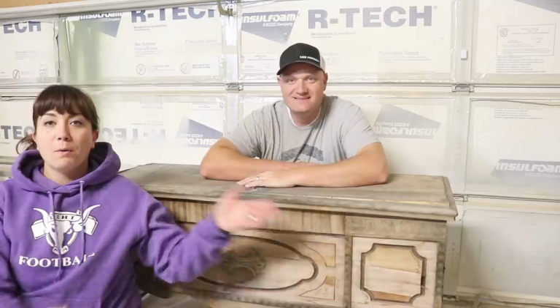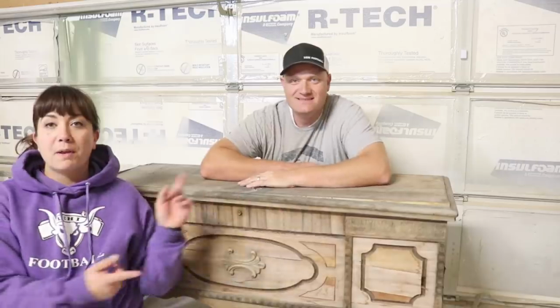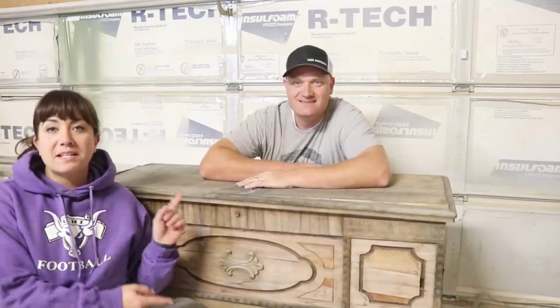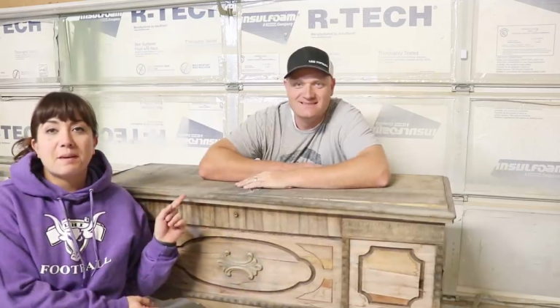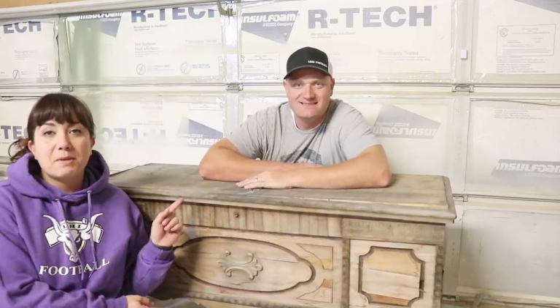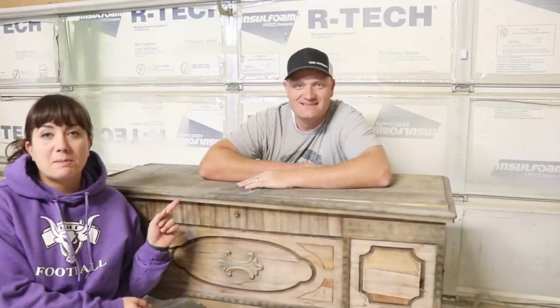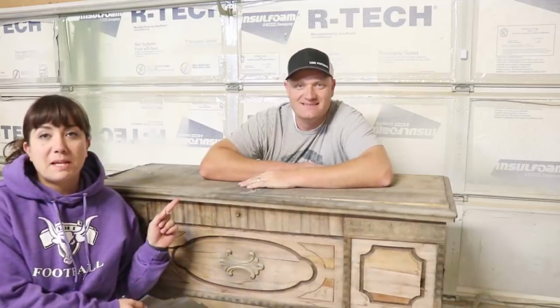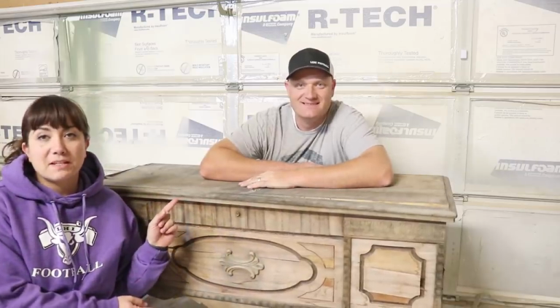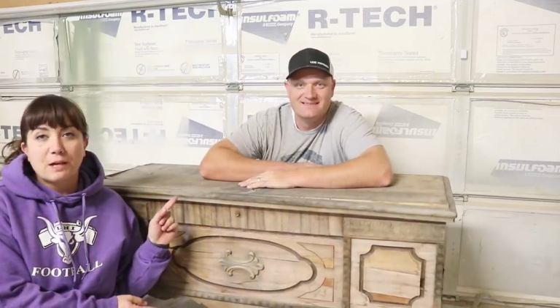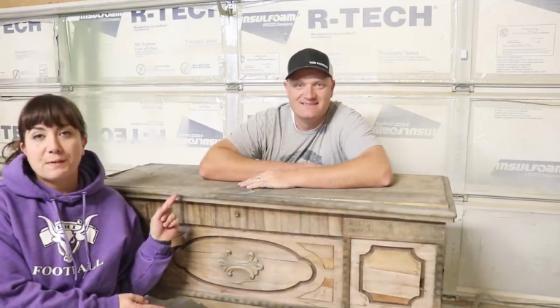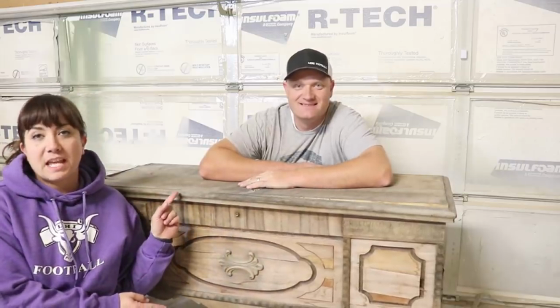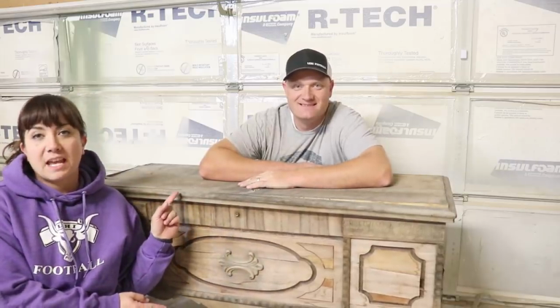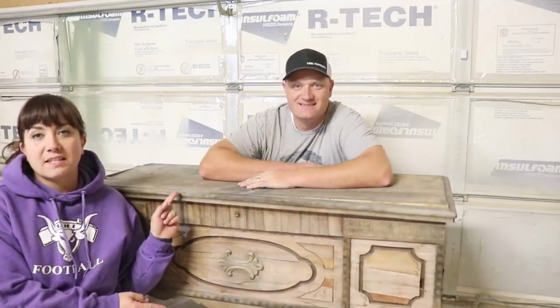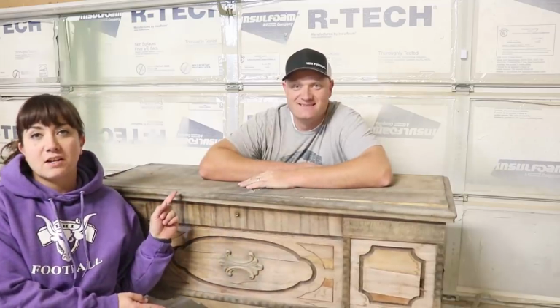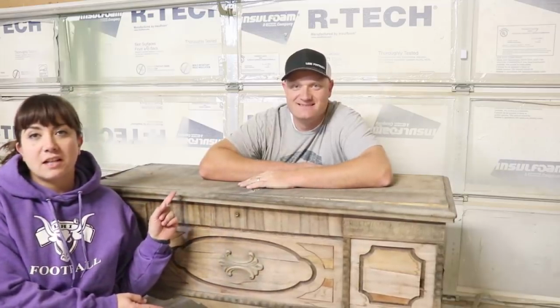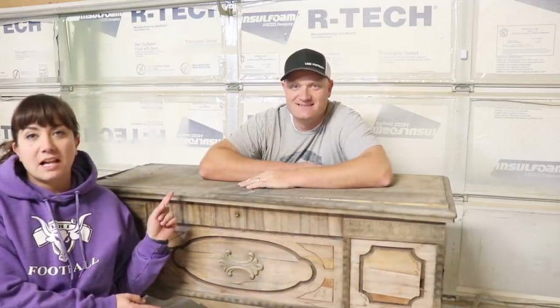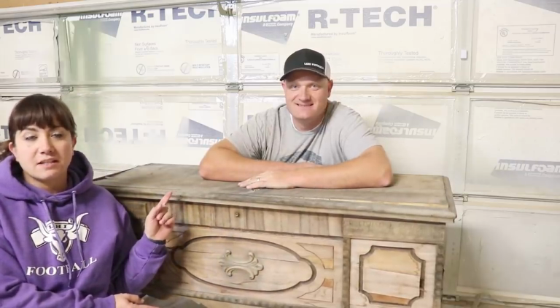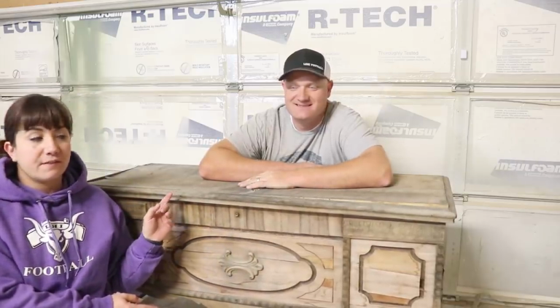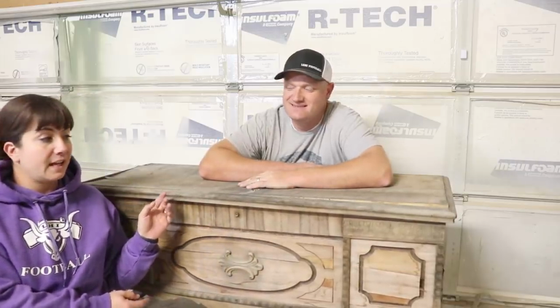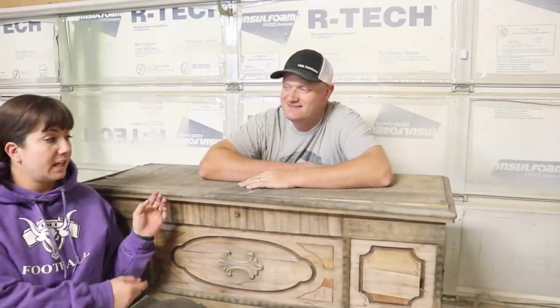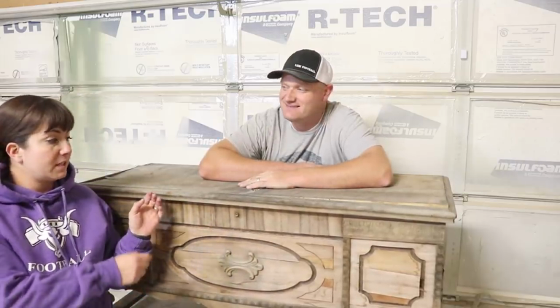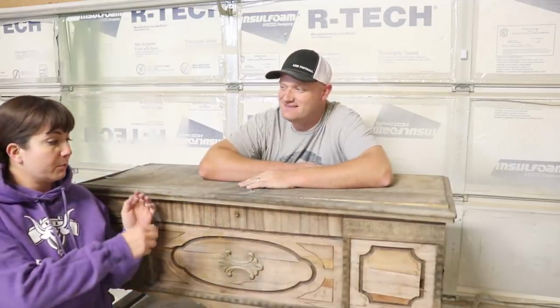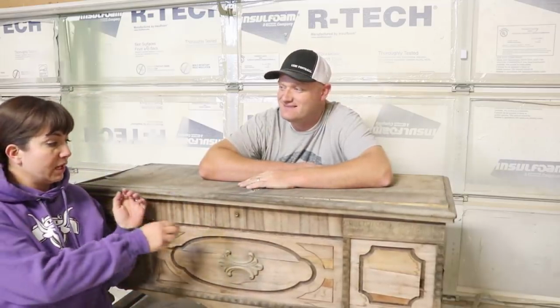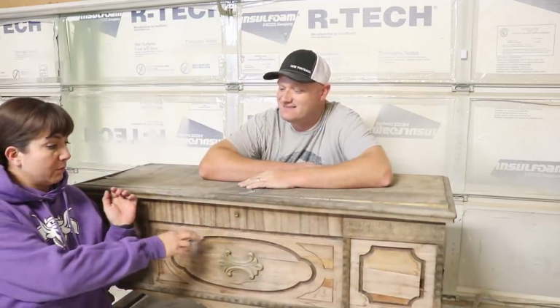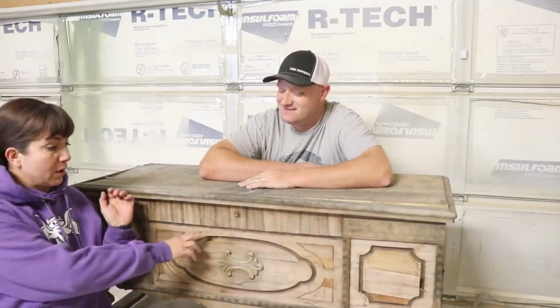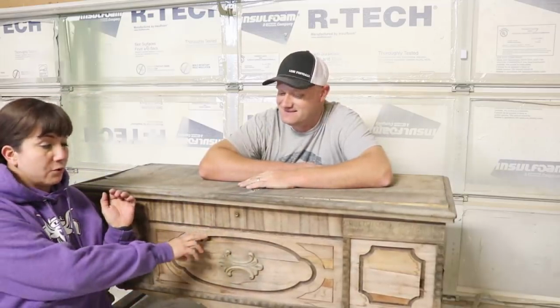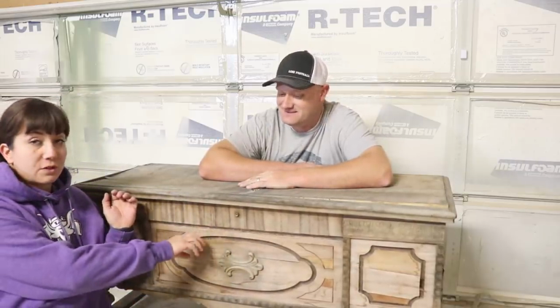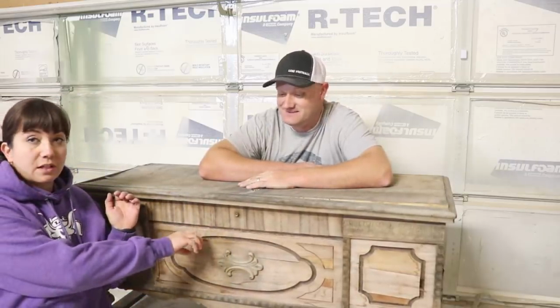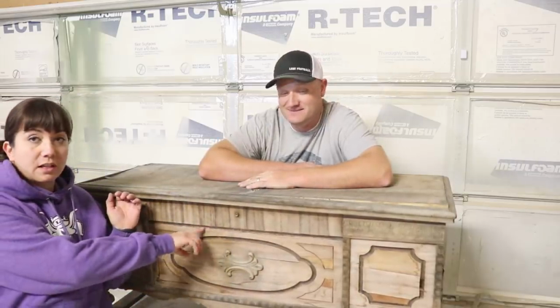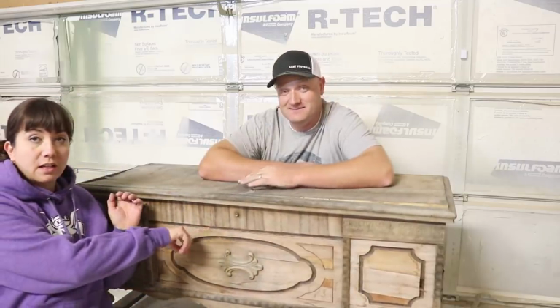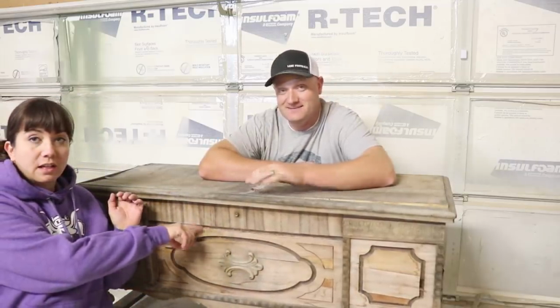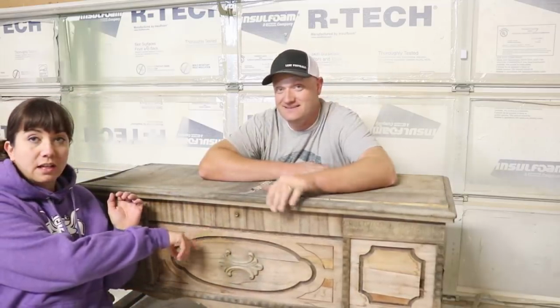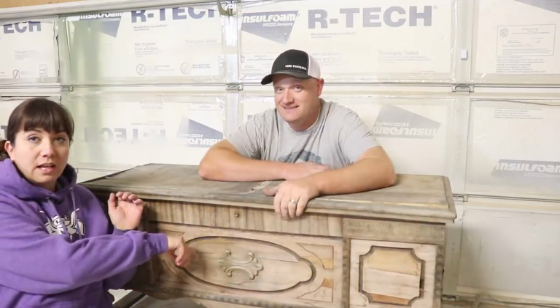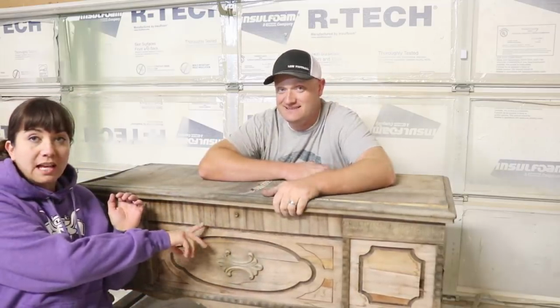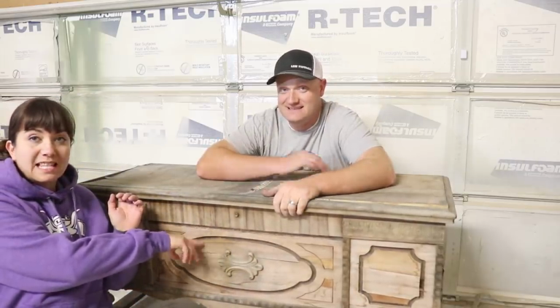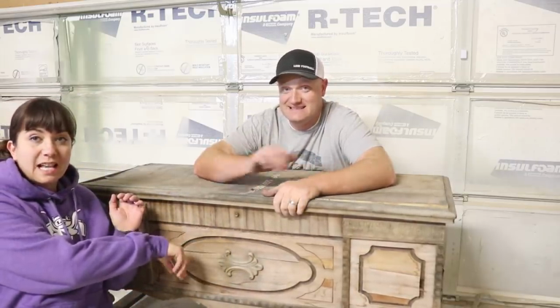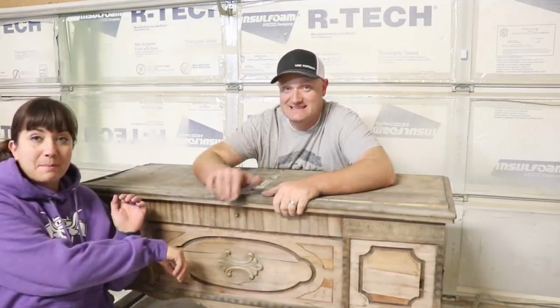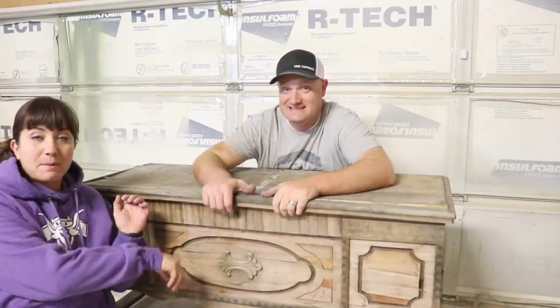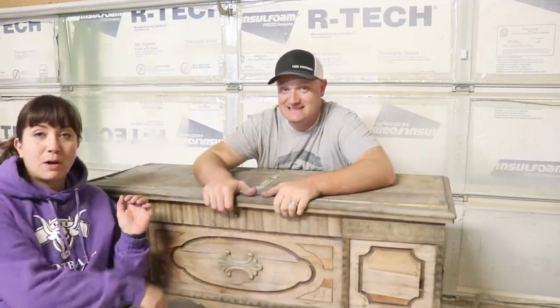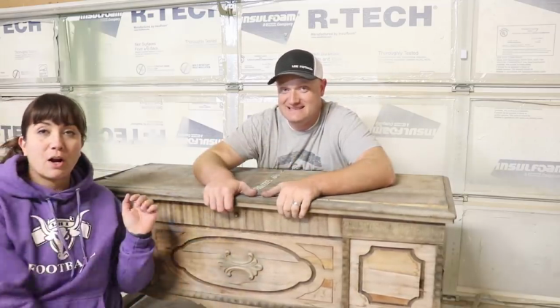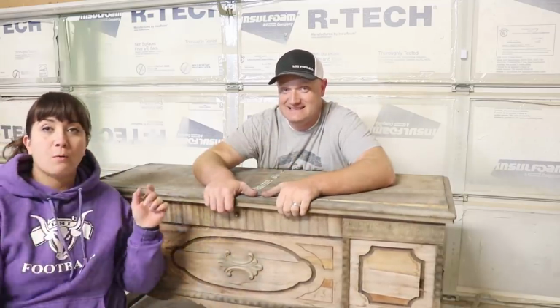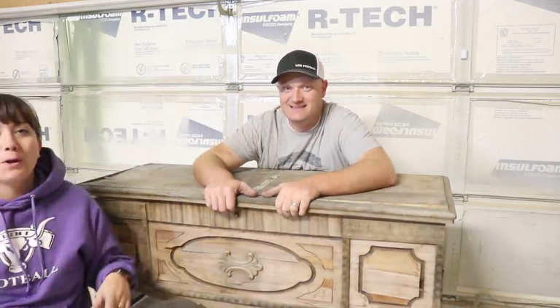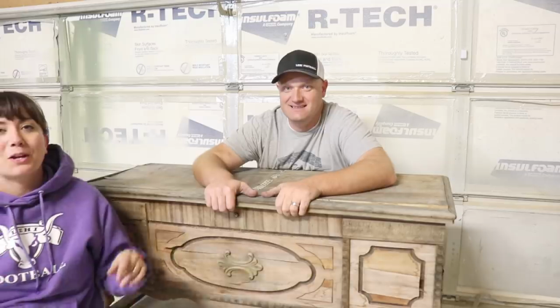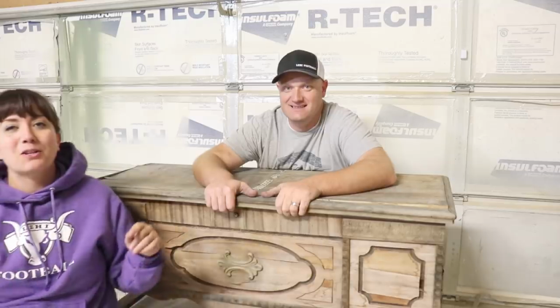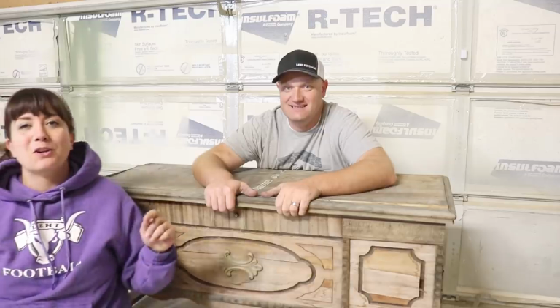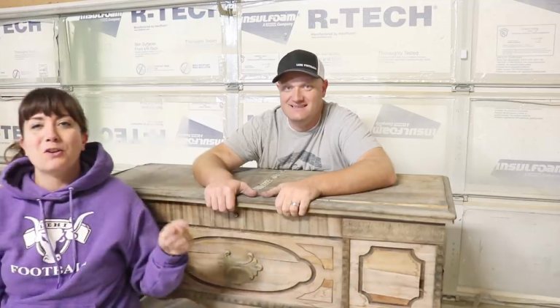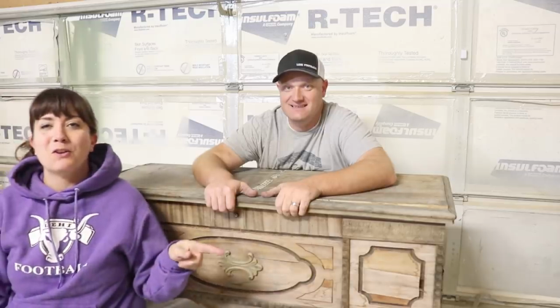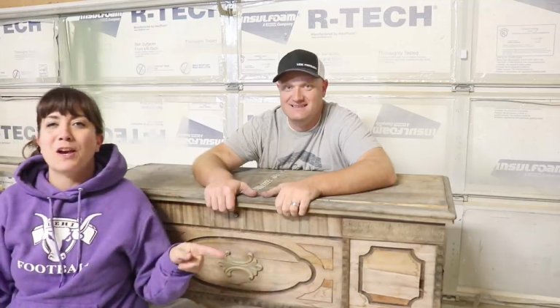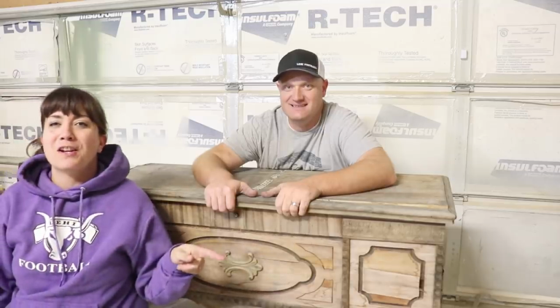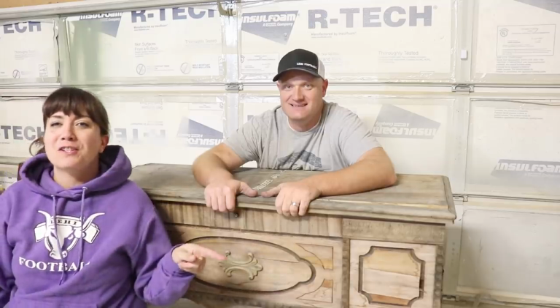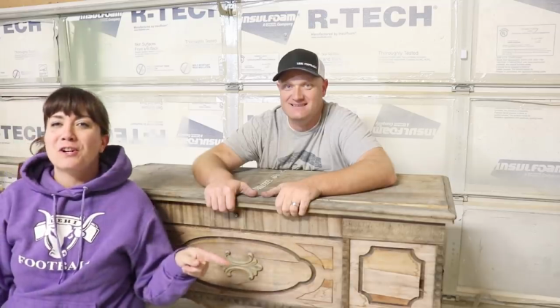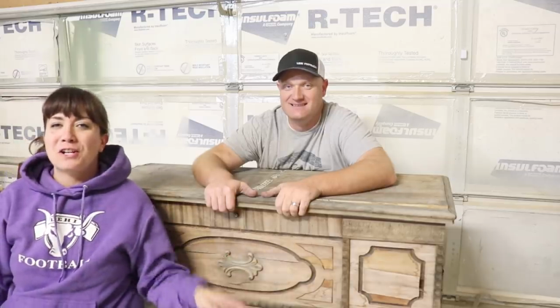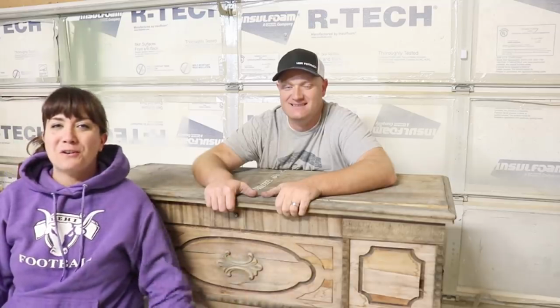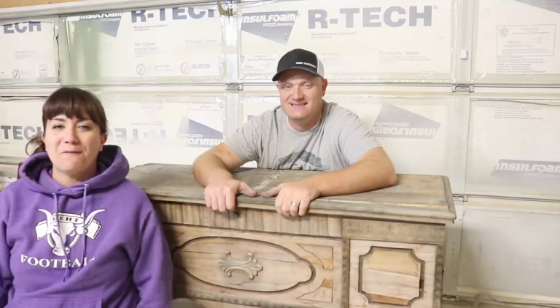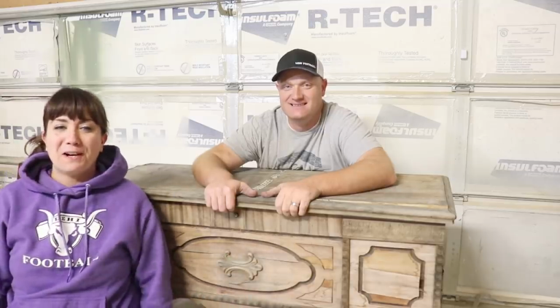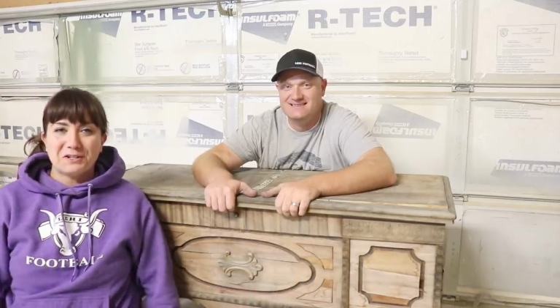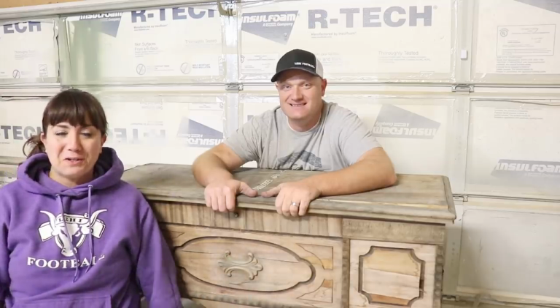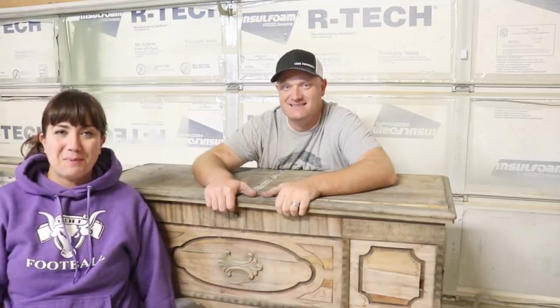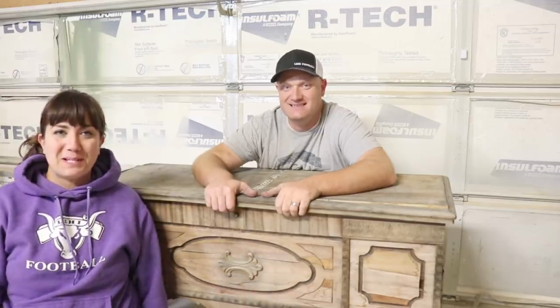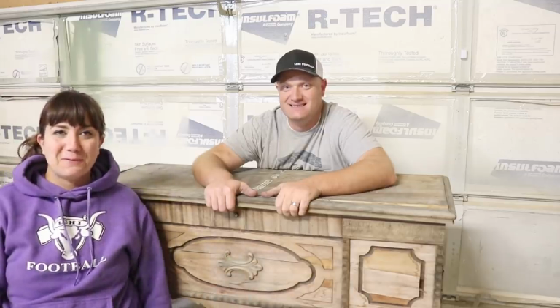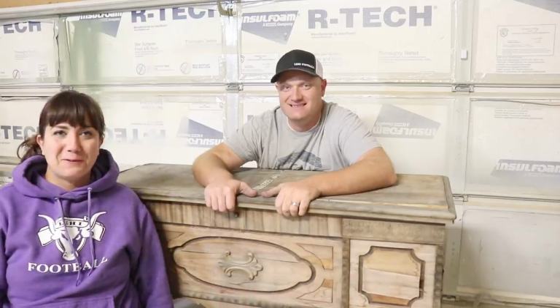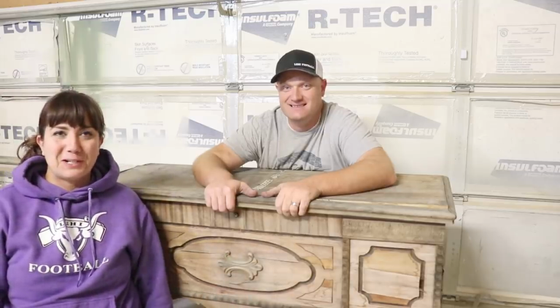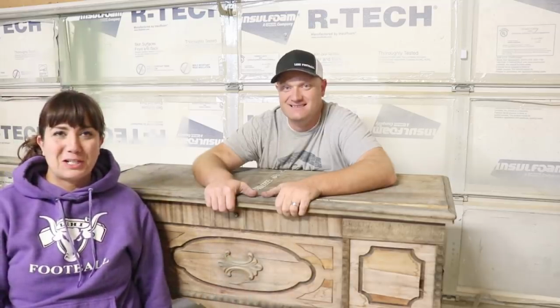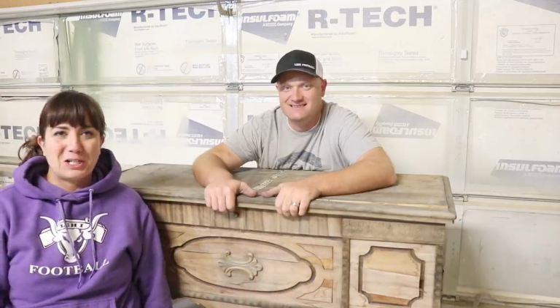We picked up this piece off of KSL Classified. It's pretty roached — it's coming apart. We're going to show you how to turn it into a functional piece of furniture.